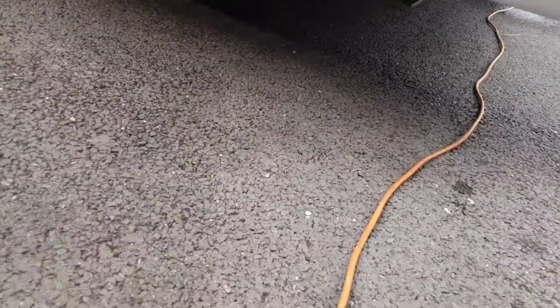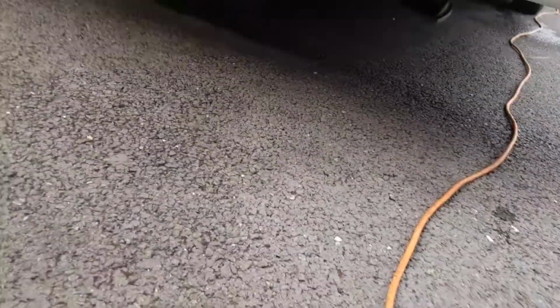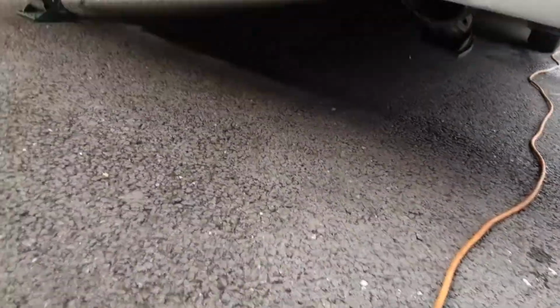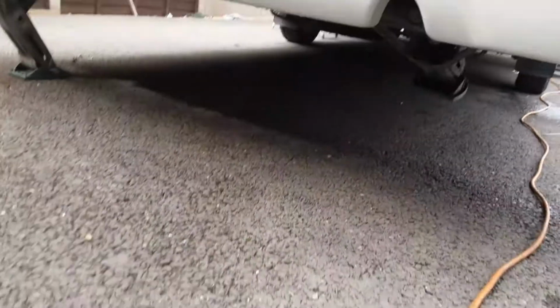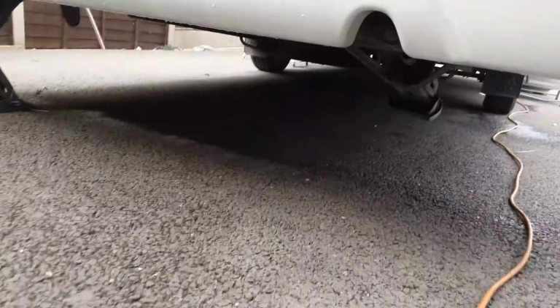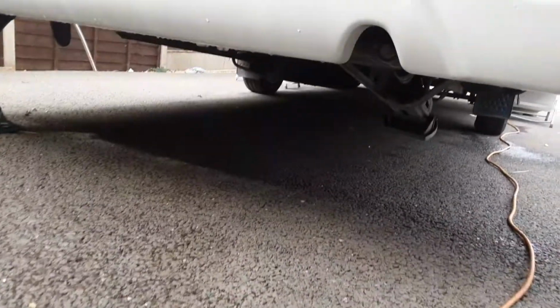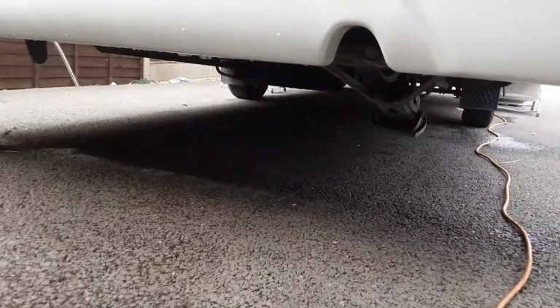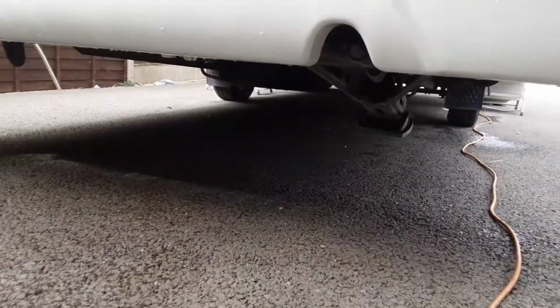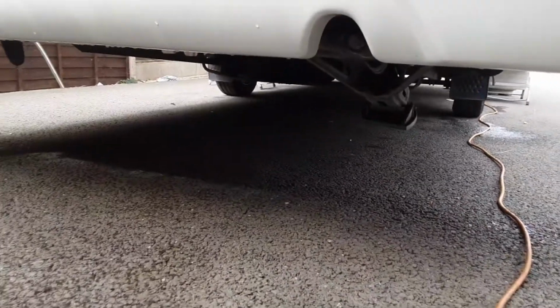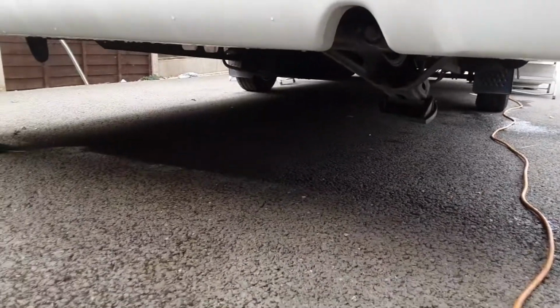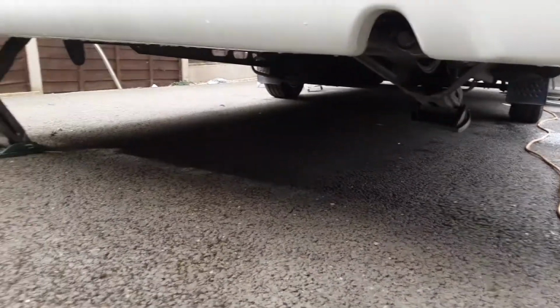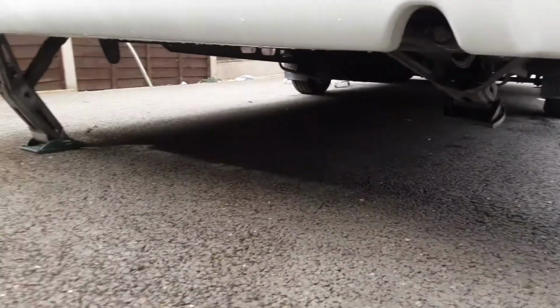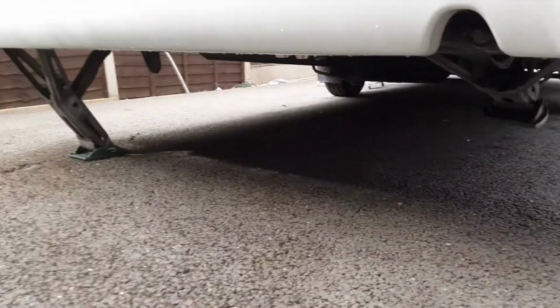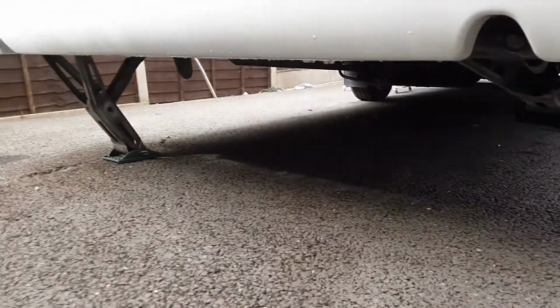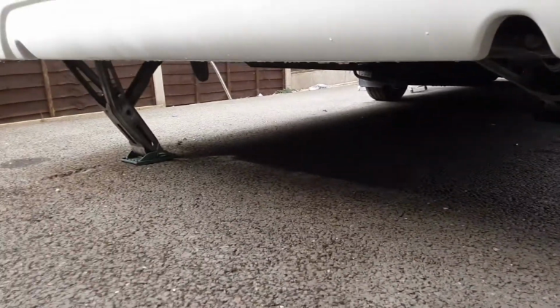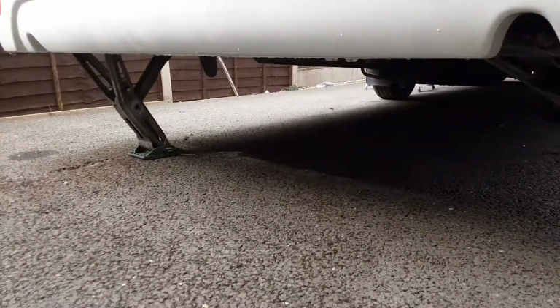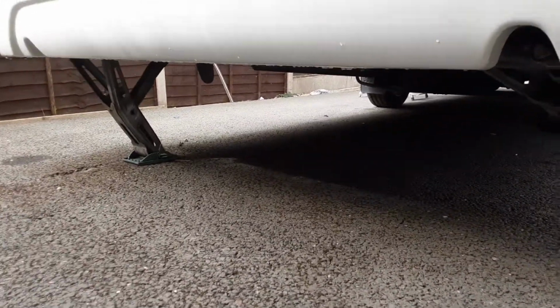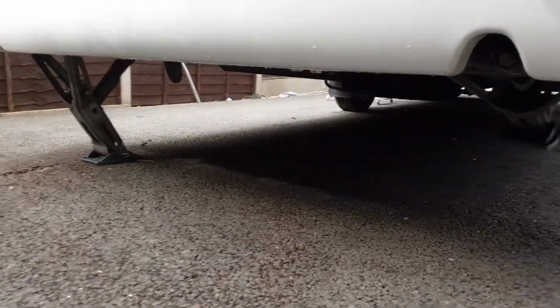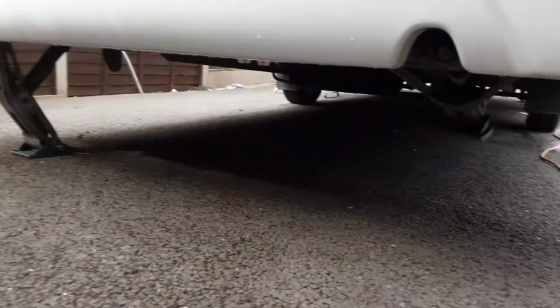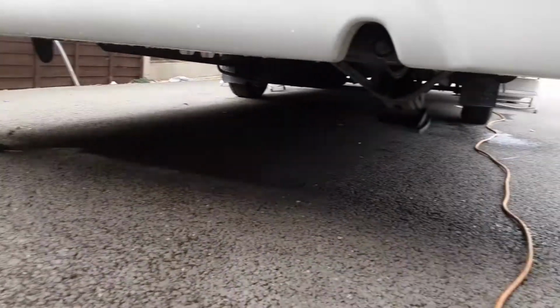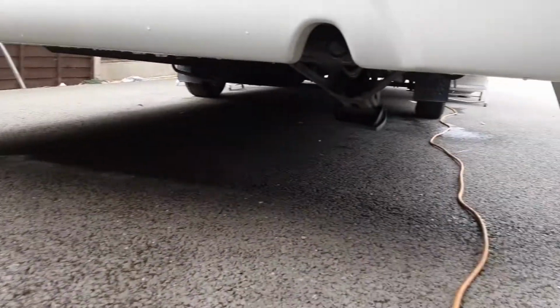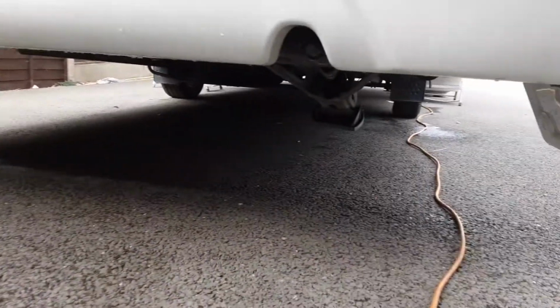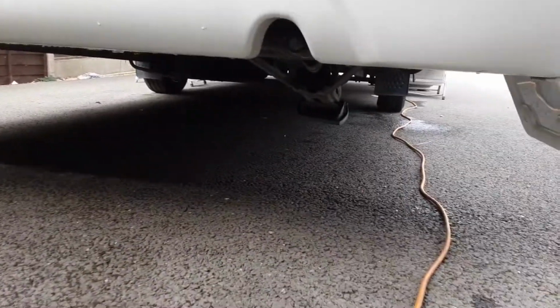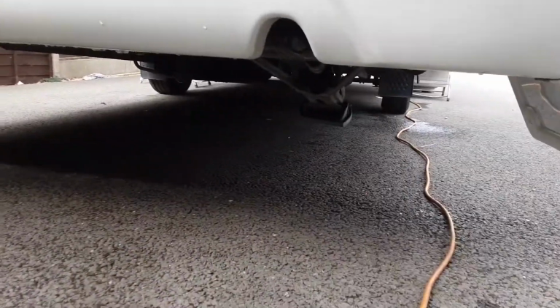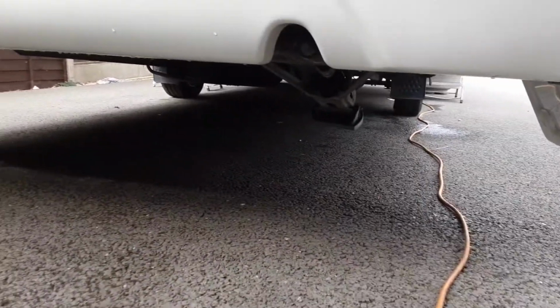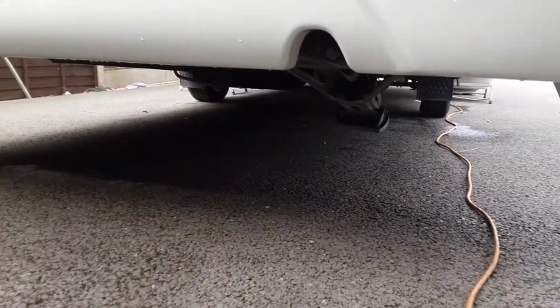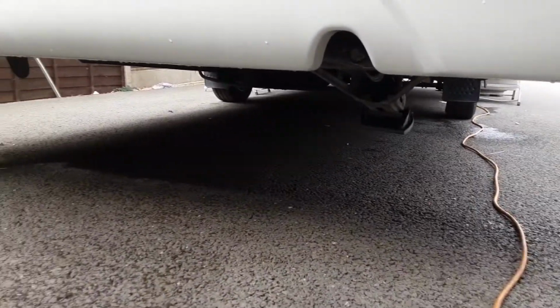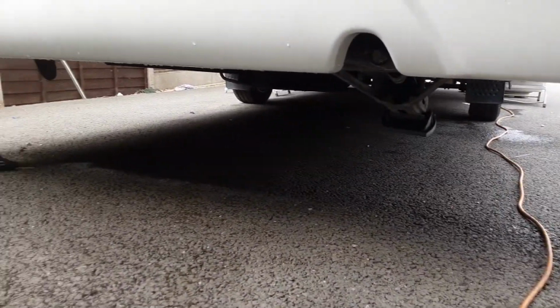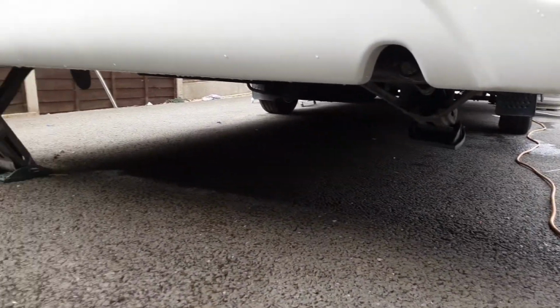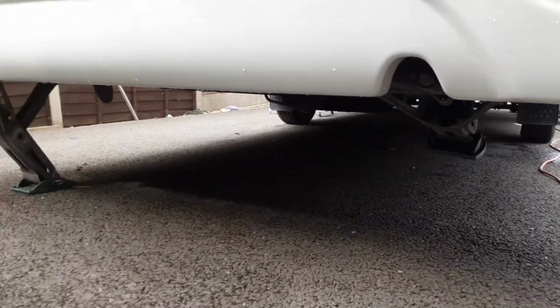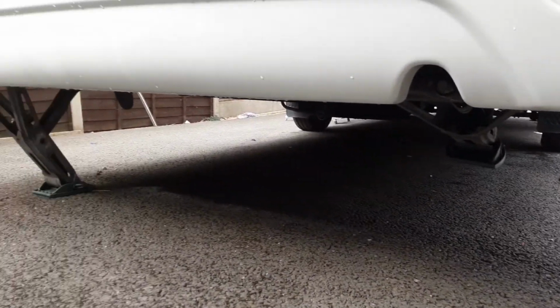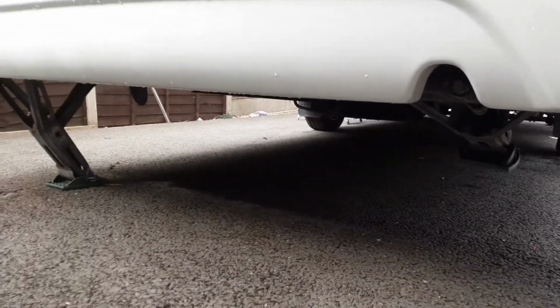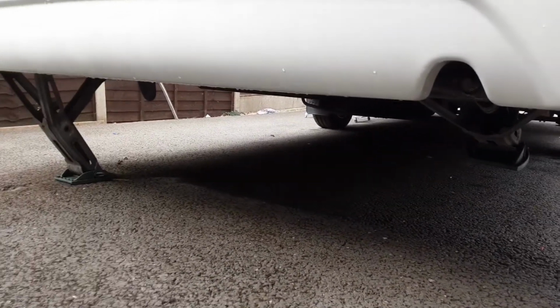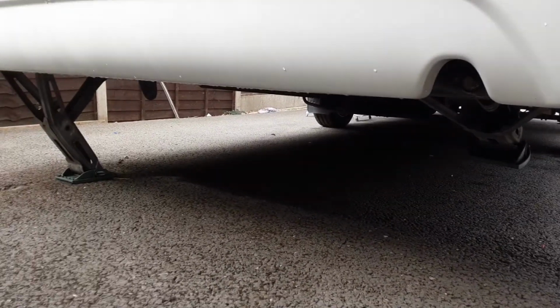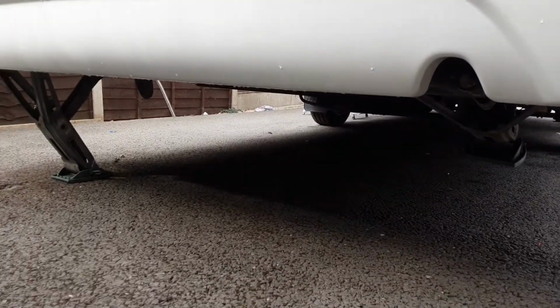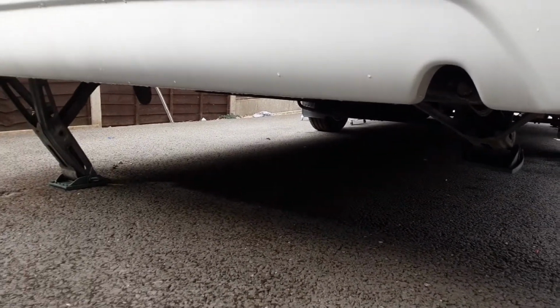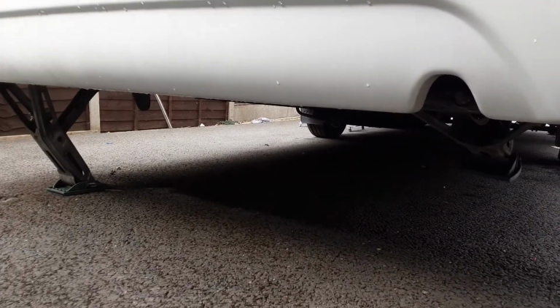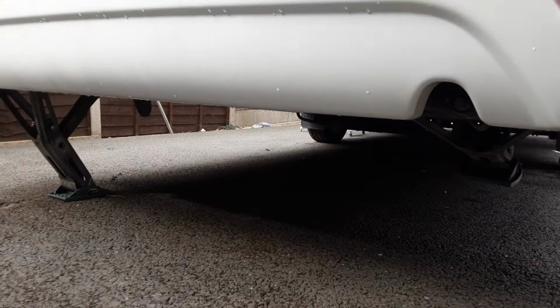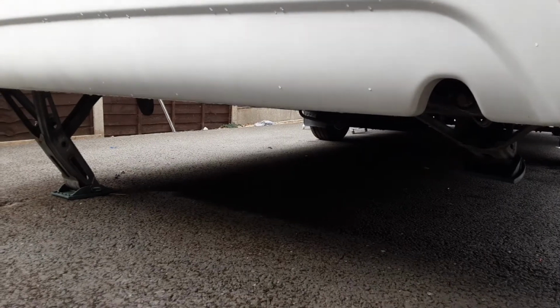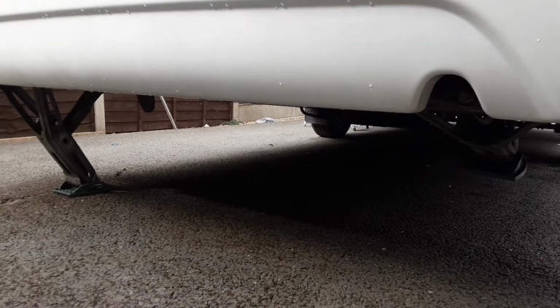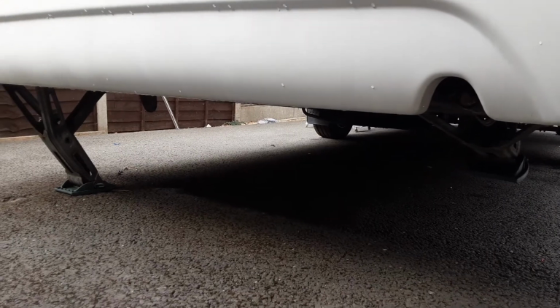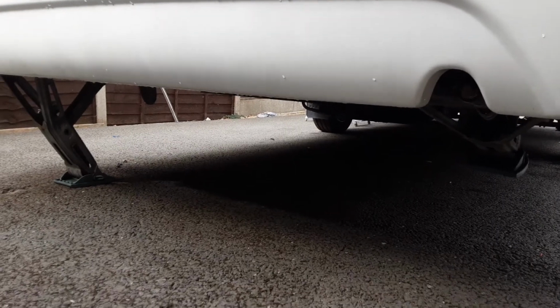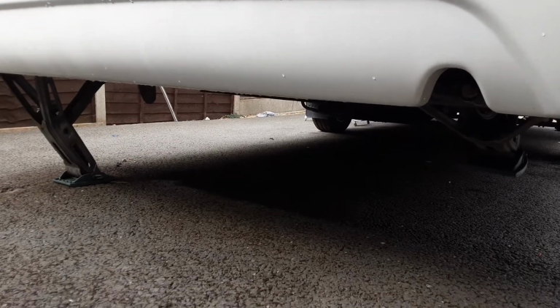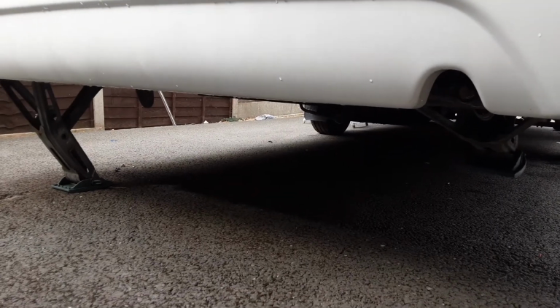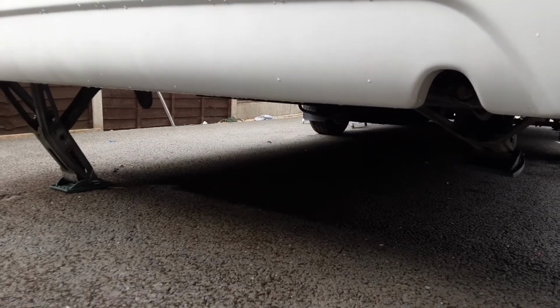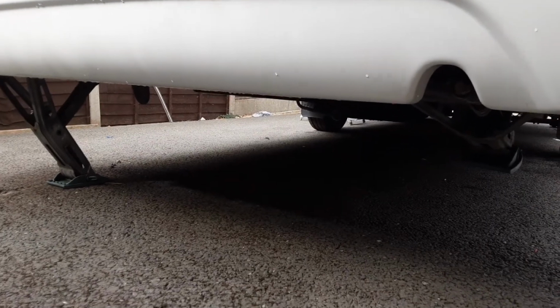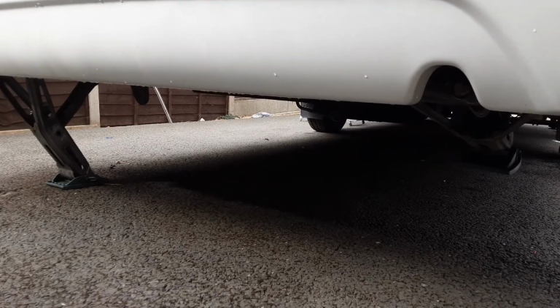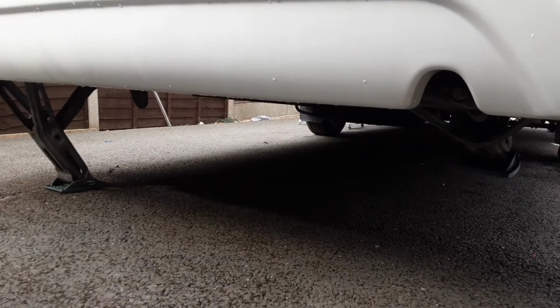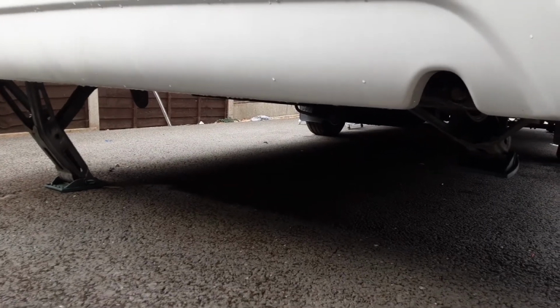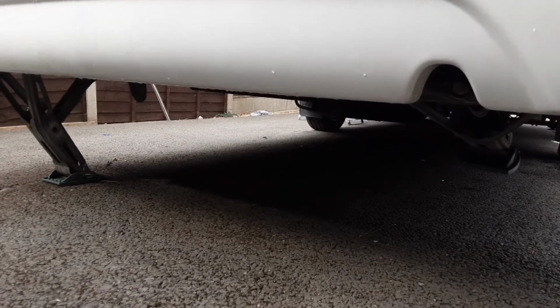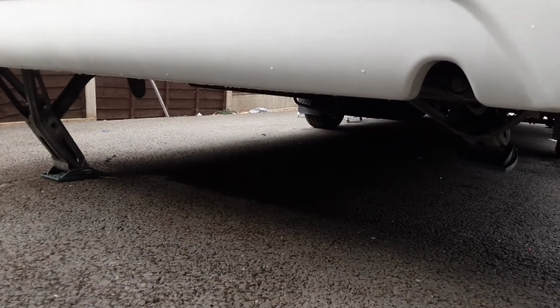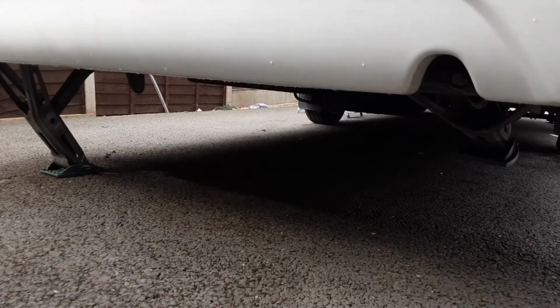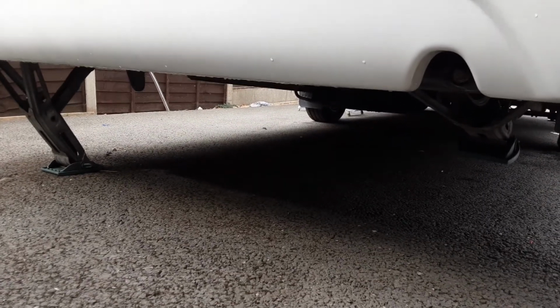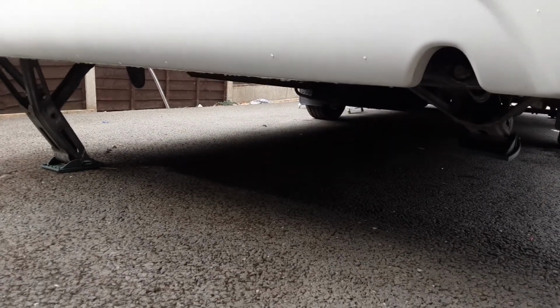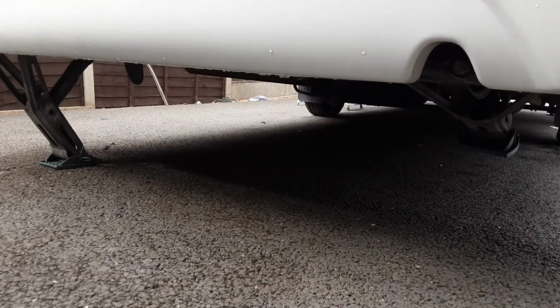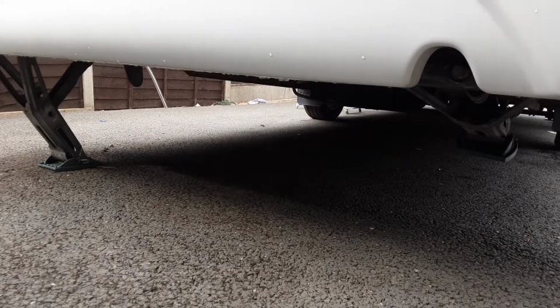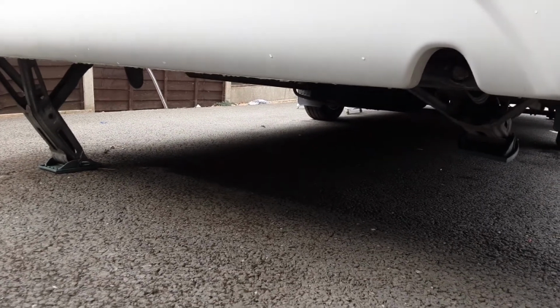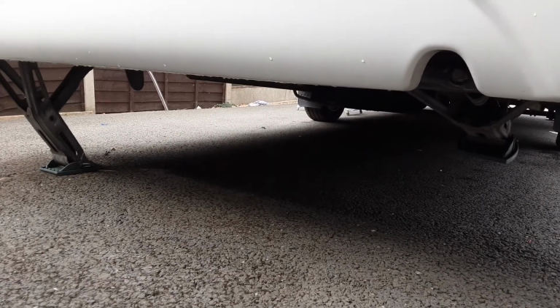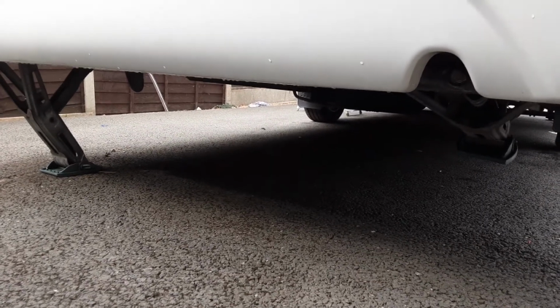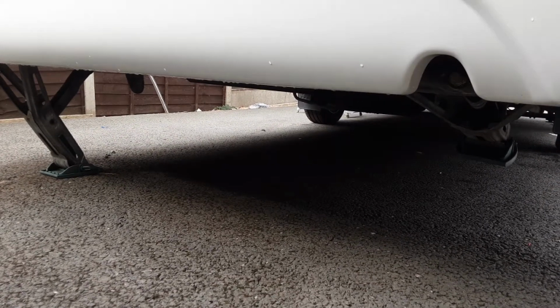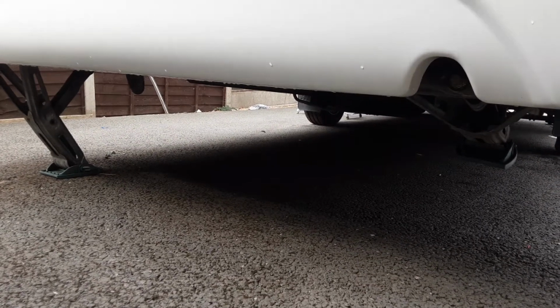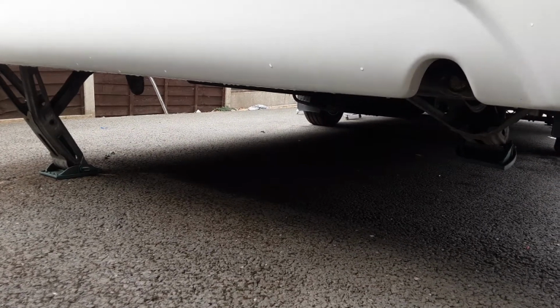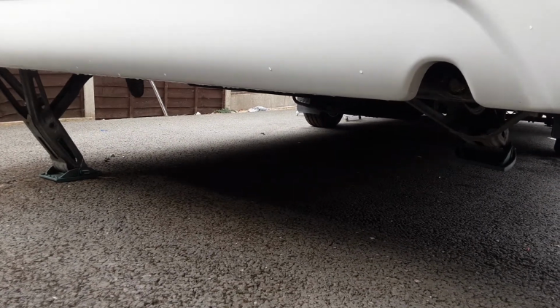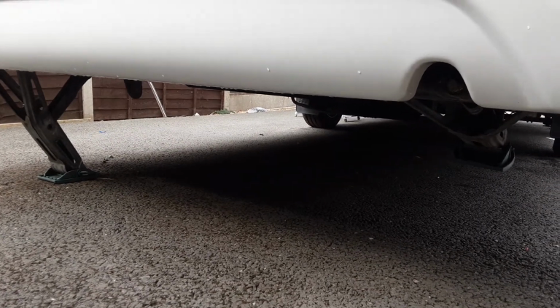Either side on the rear of the caravan you've again got your wind down legs to stabilise the van. You wouldn't lift the caravan with these as it could potentially damage the floor.